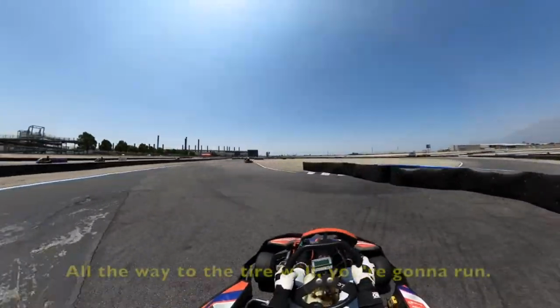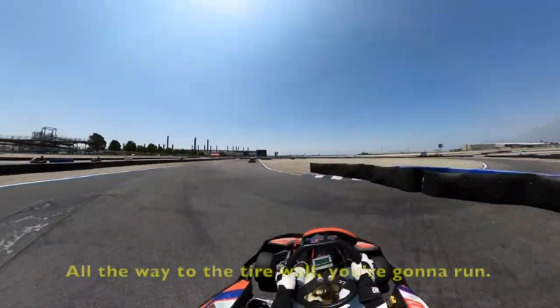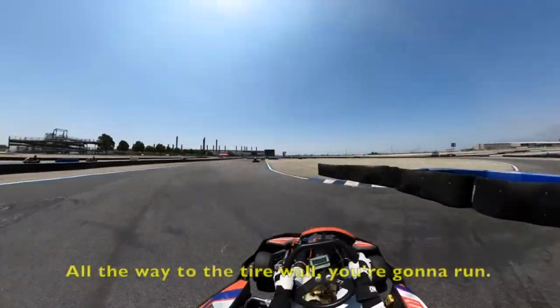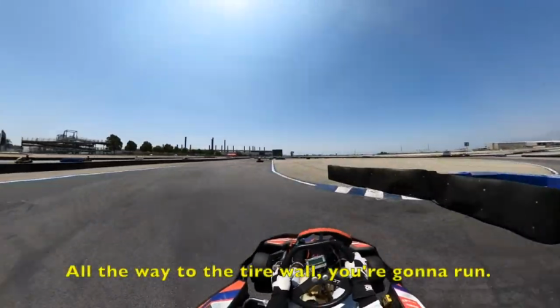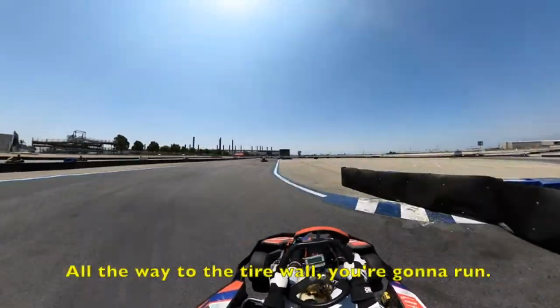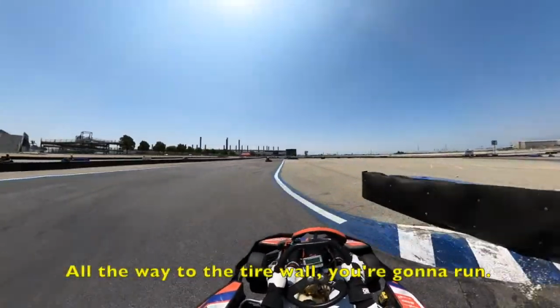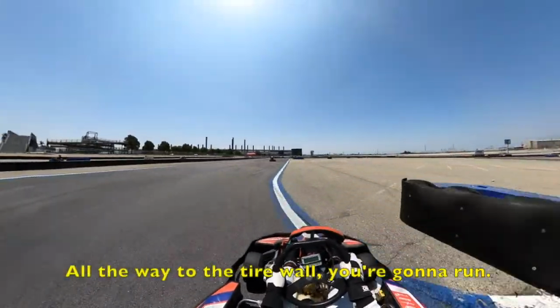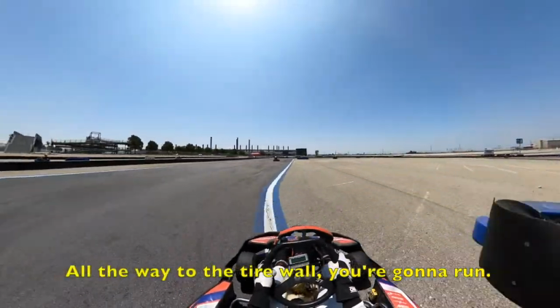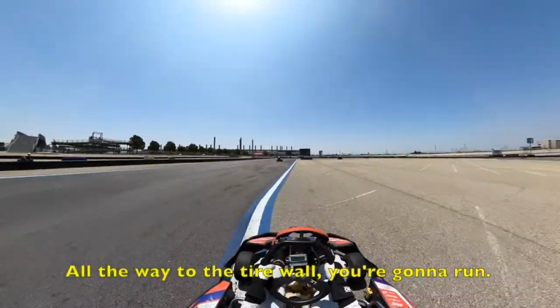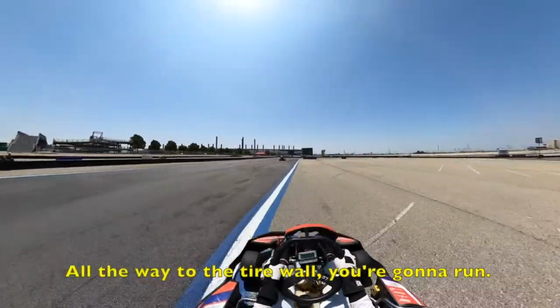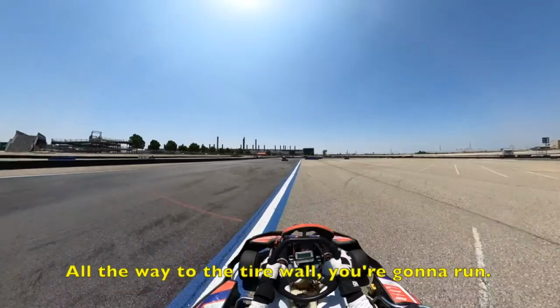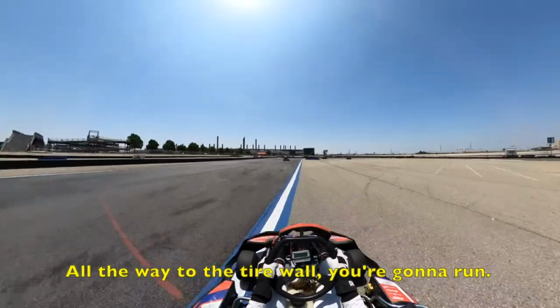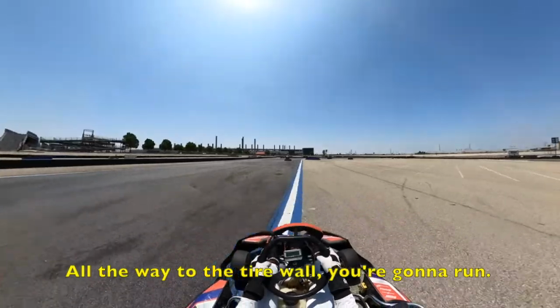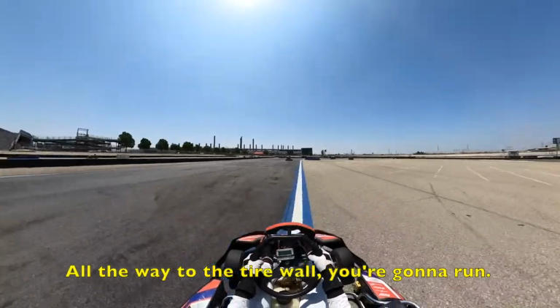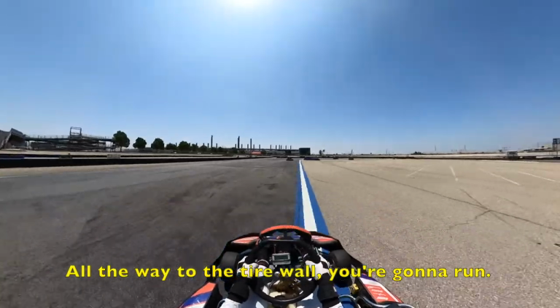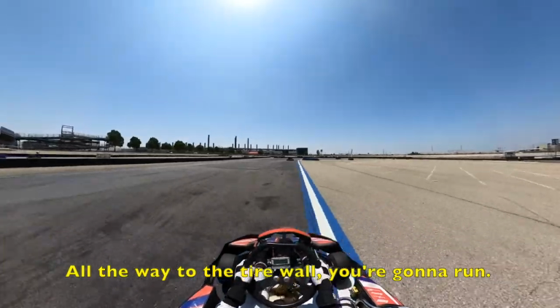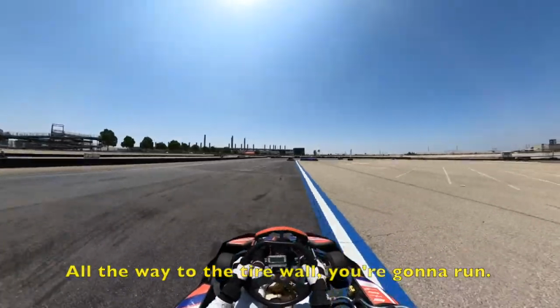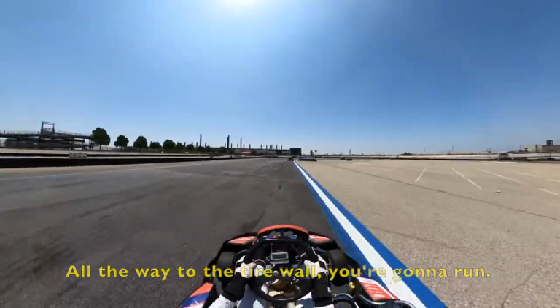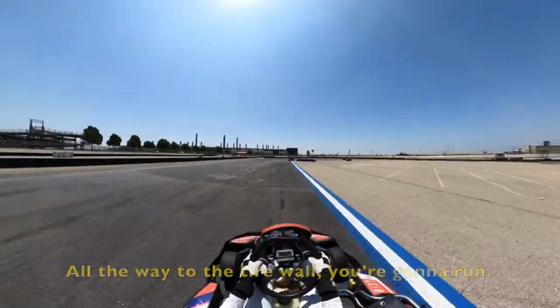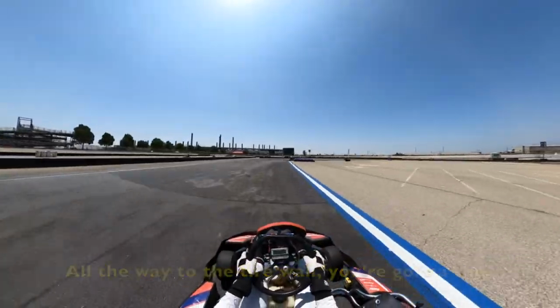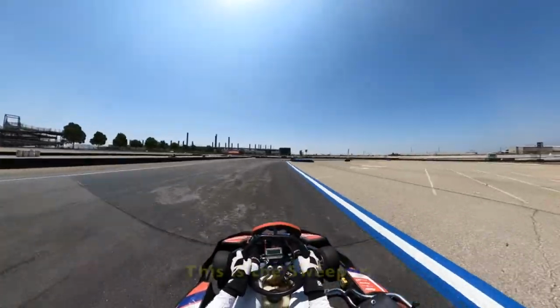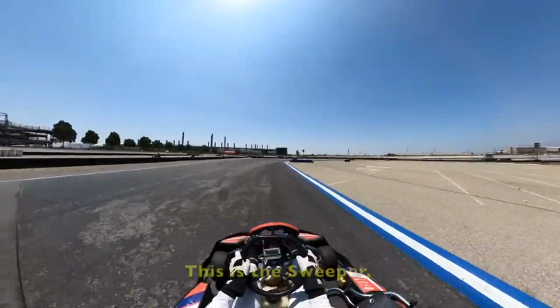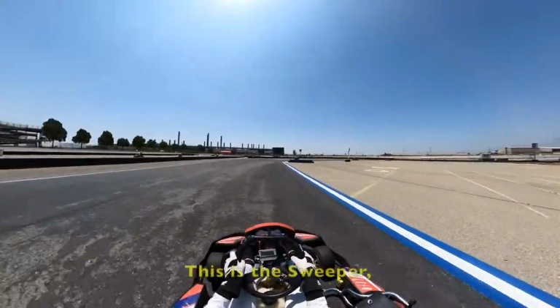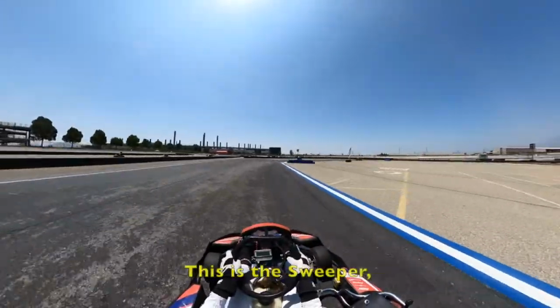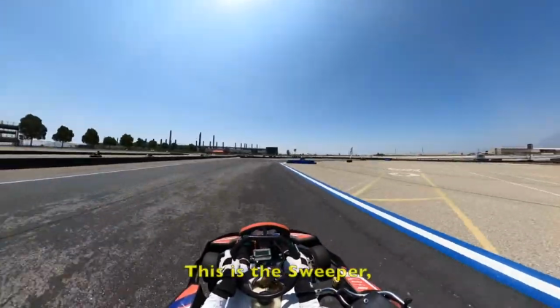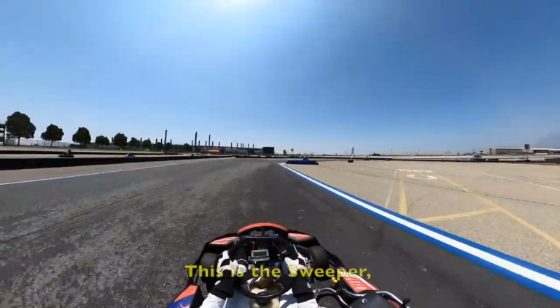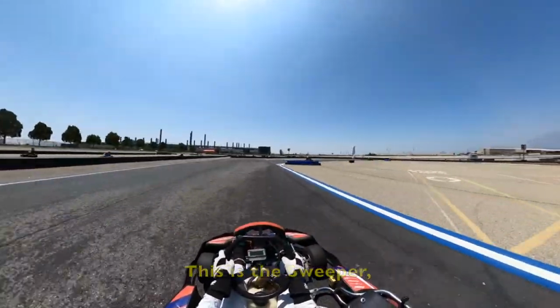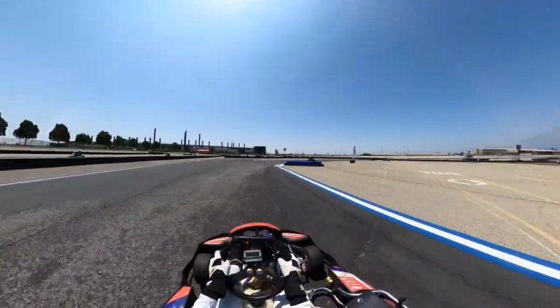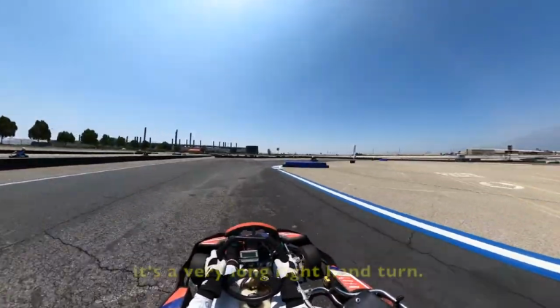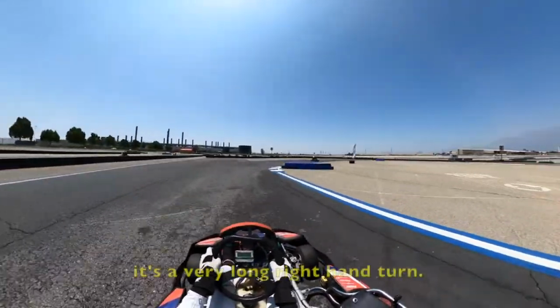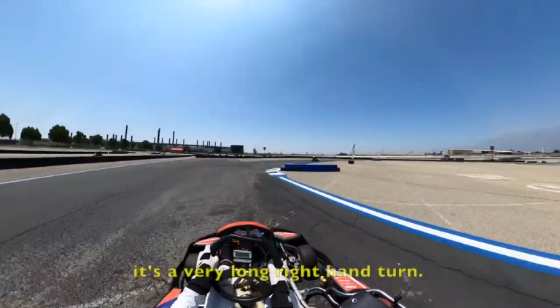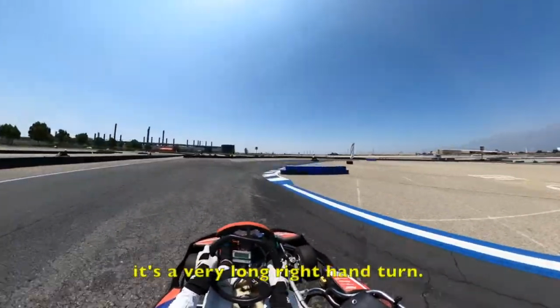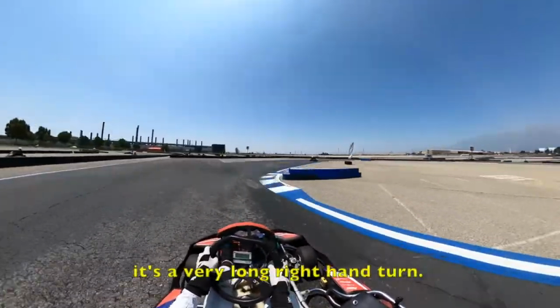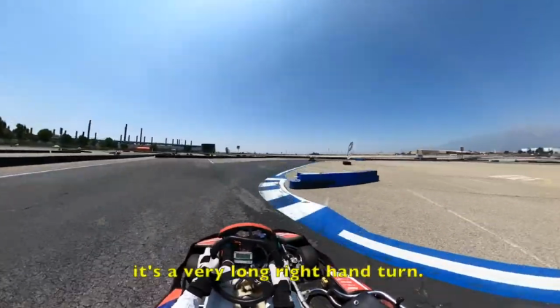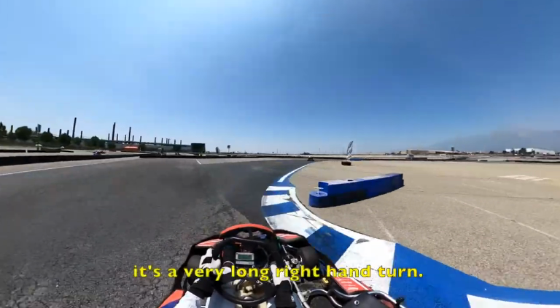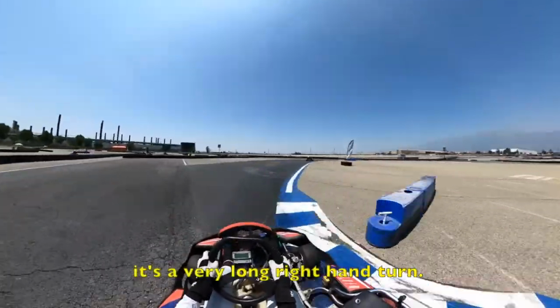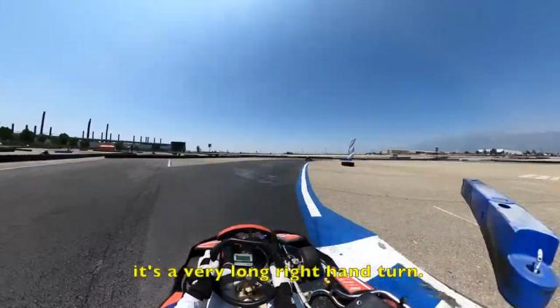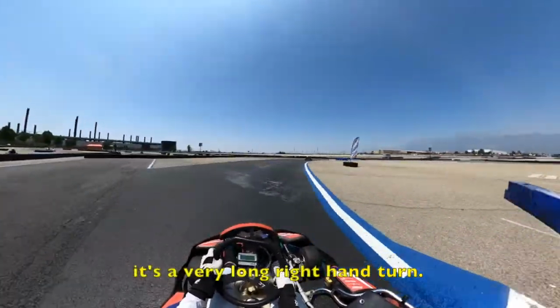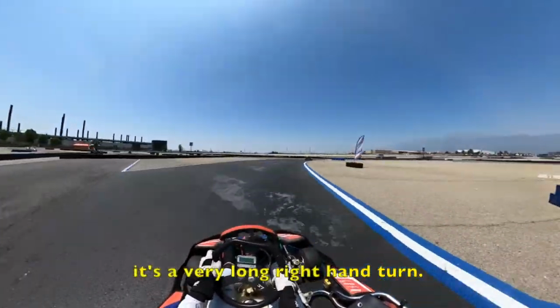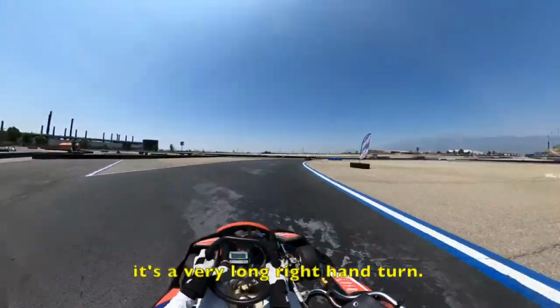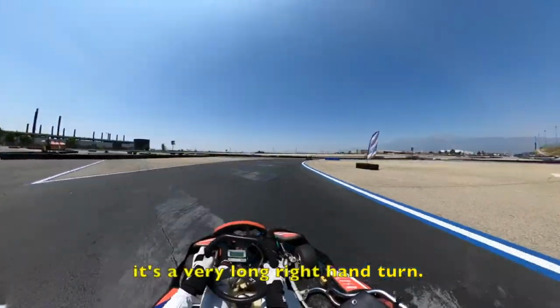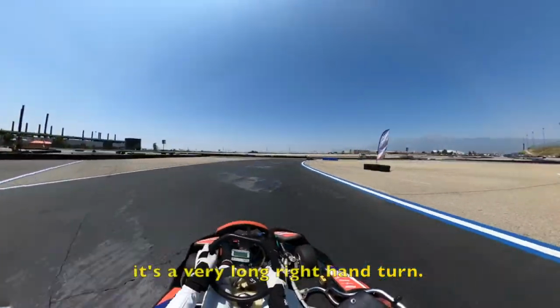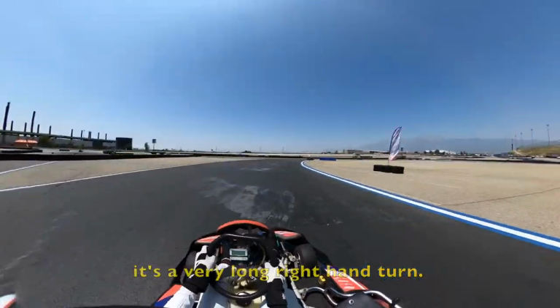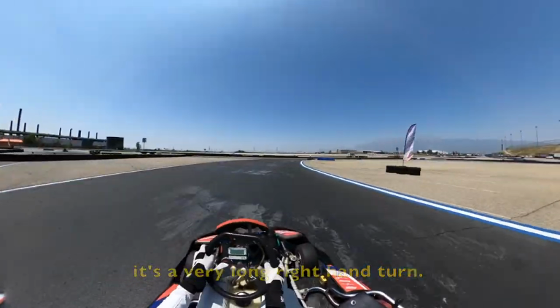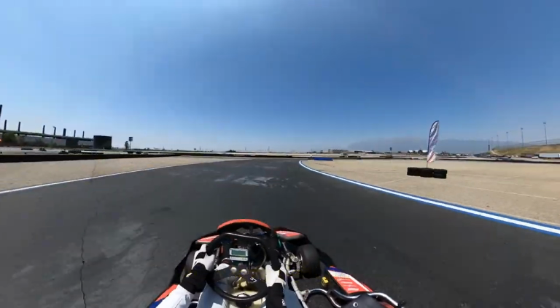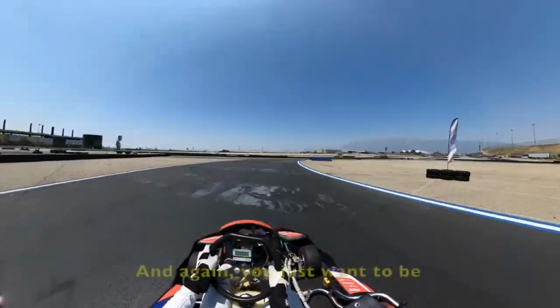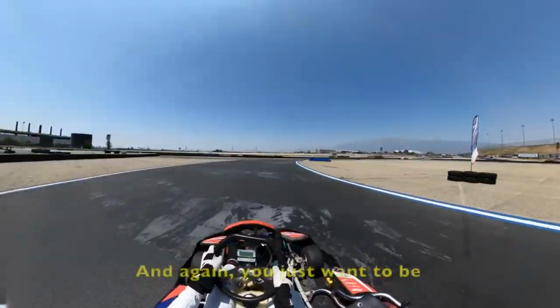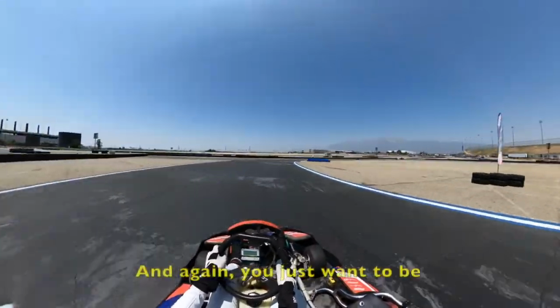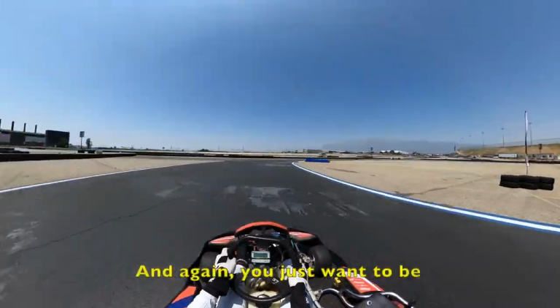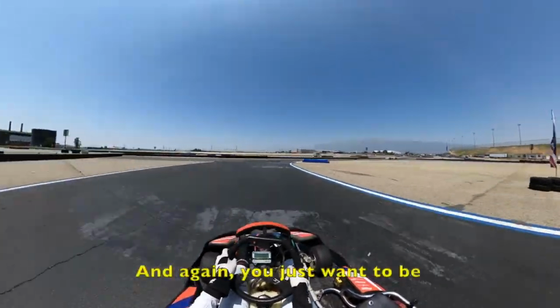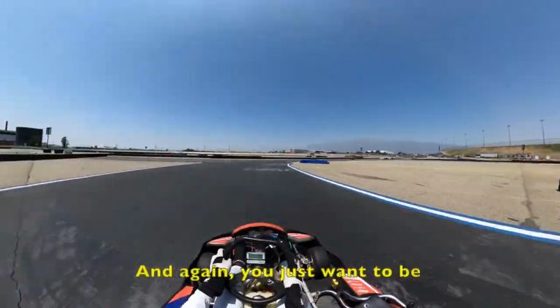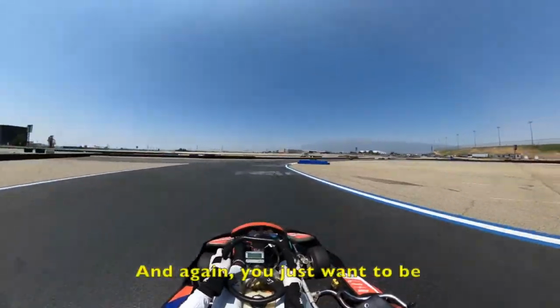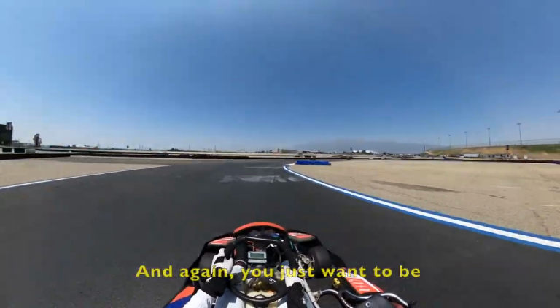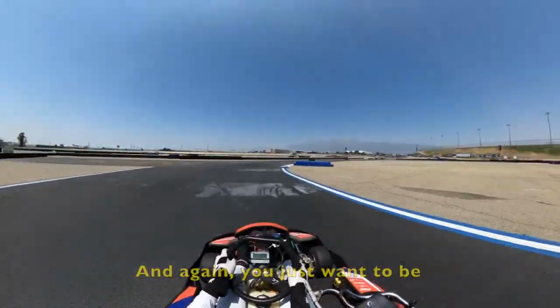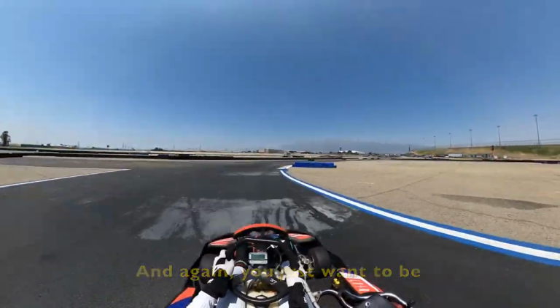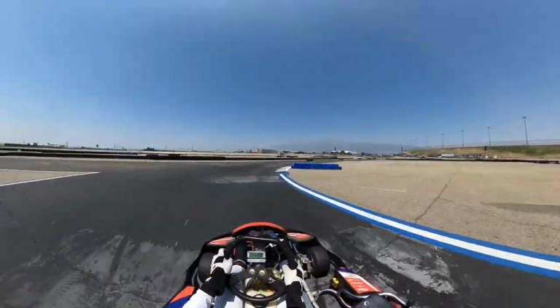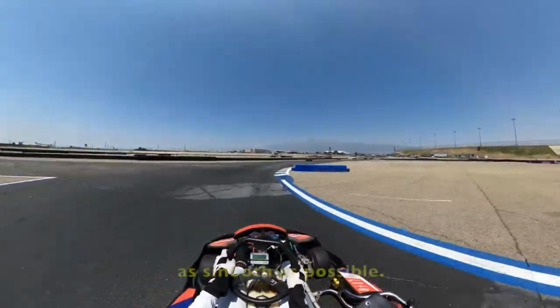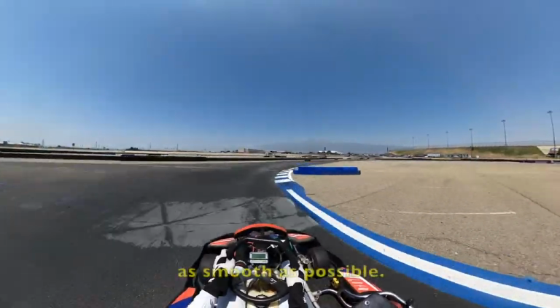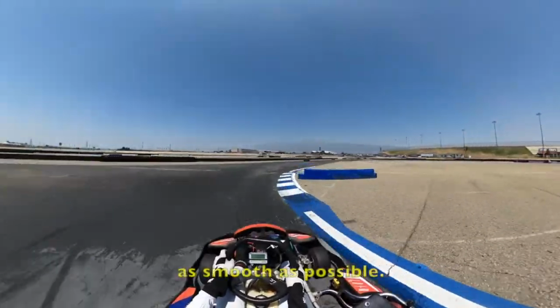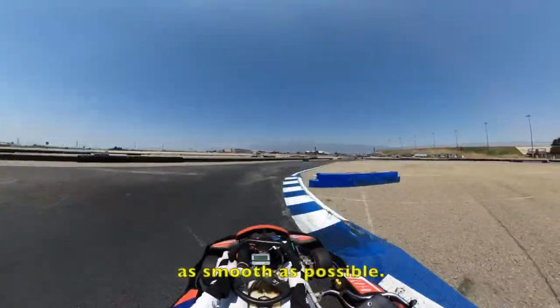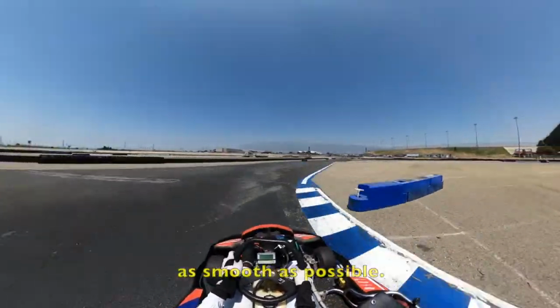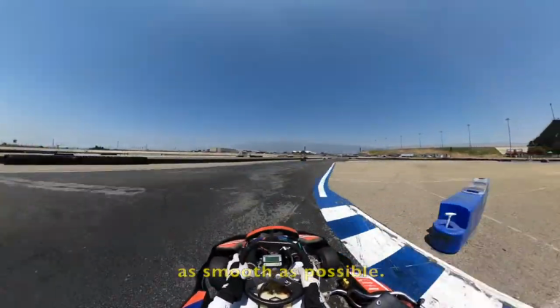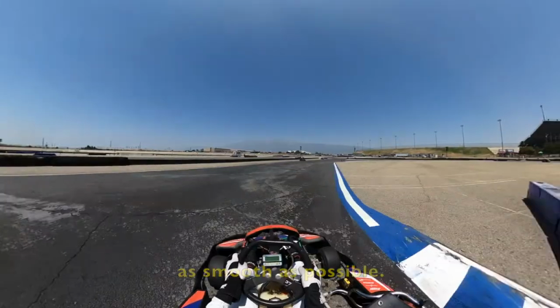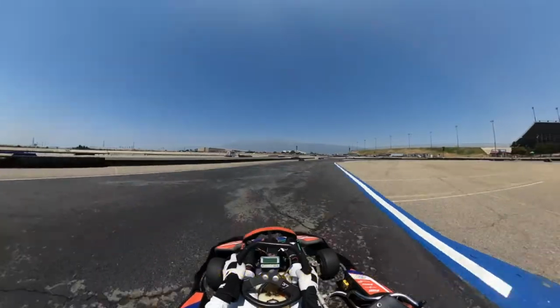All the way to the tire warning to the run — this is the sweeper, so it's a very long, lifelong turn. Again, just want to be as smooth as possible.